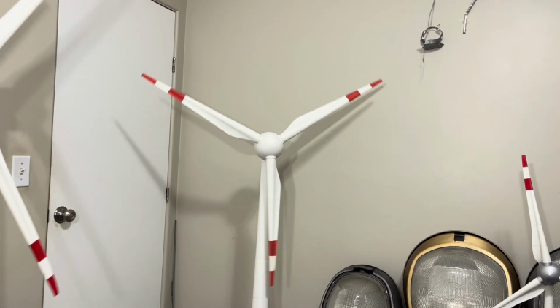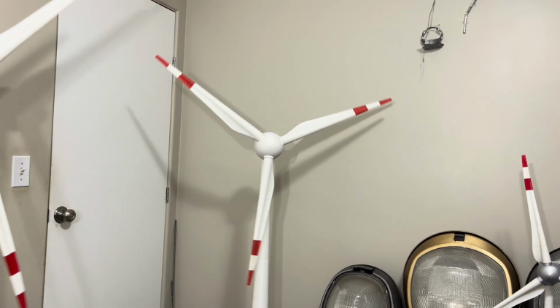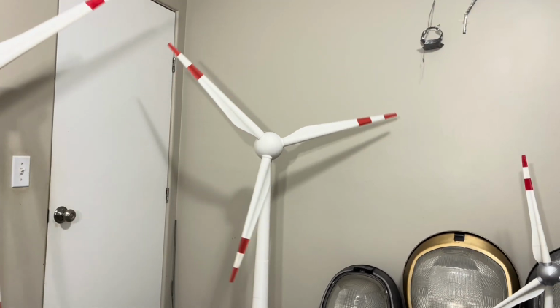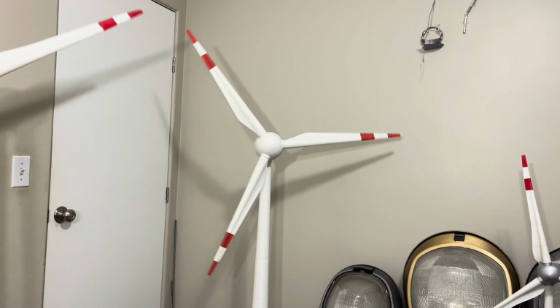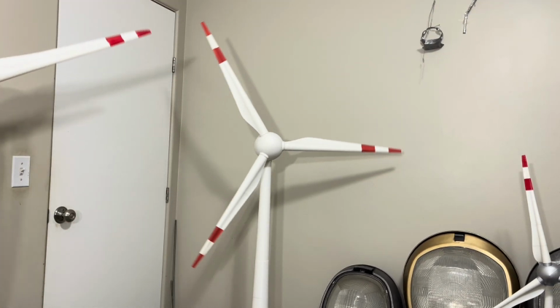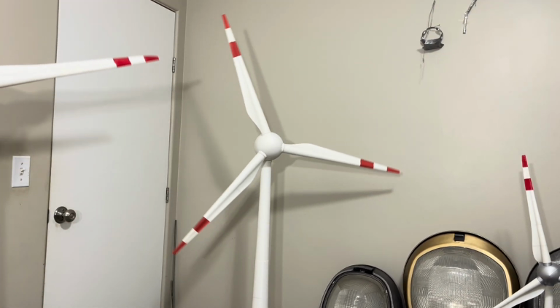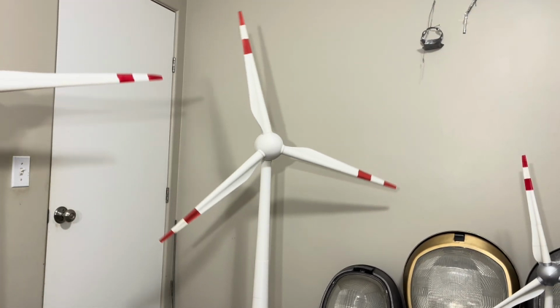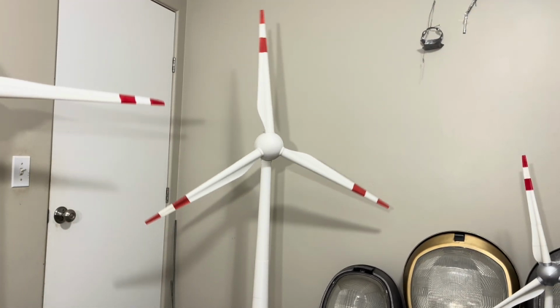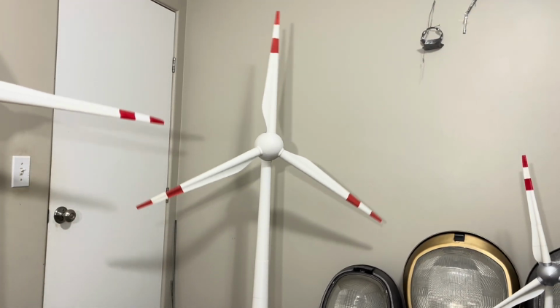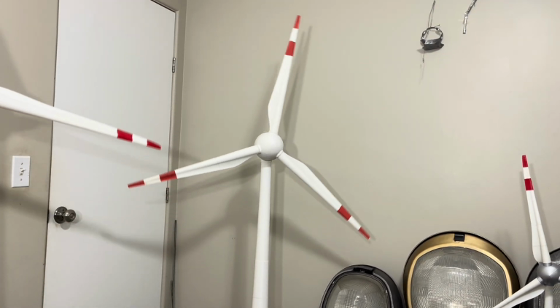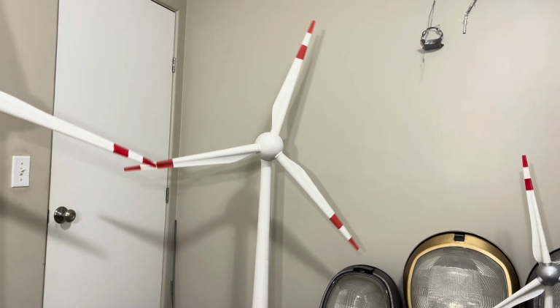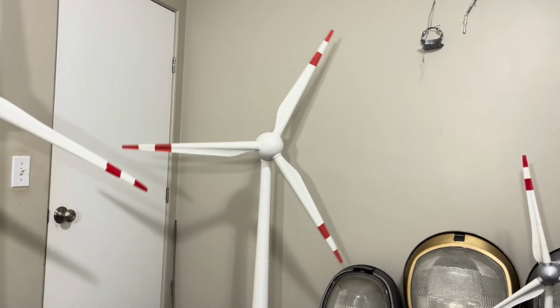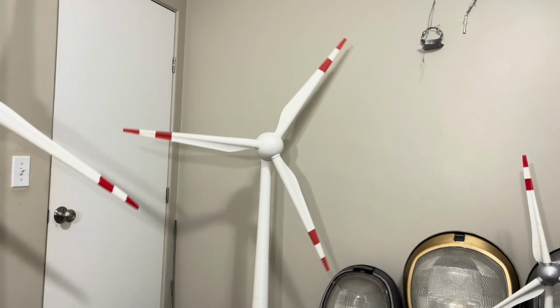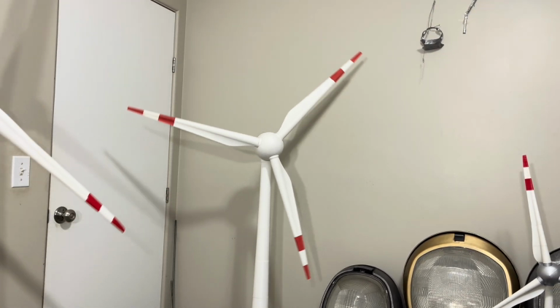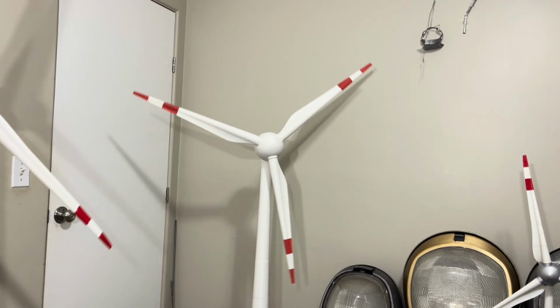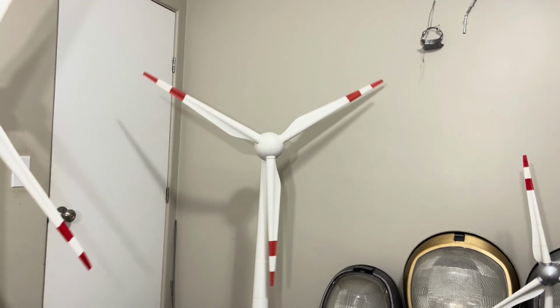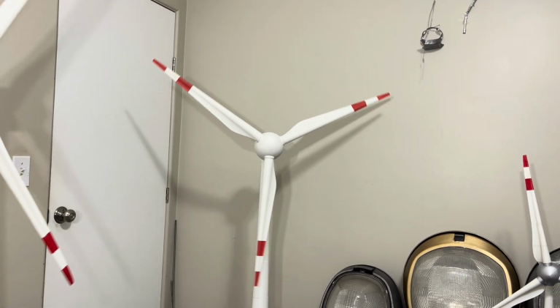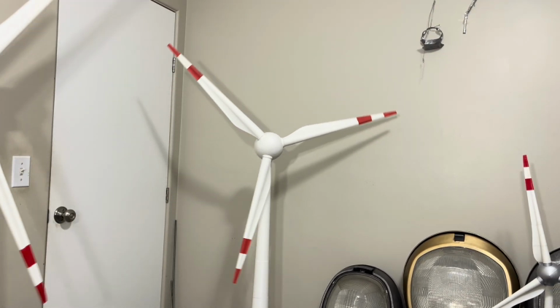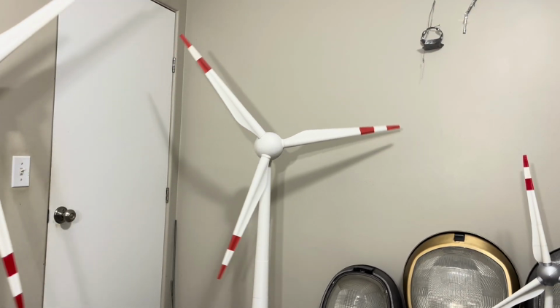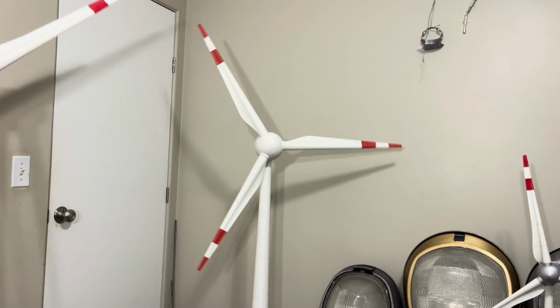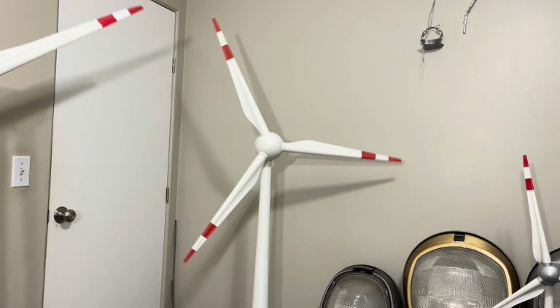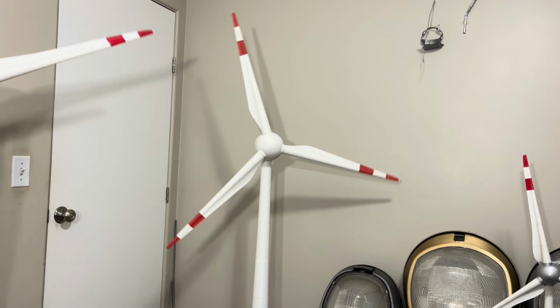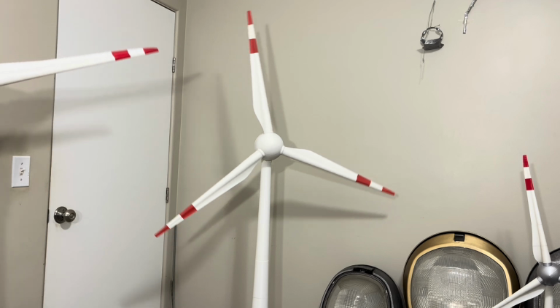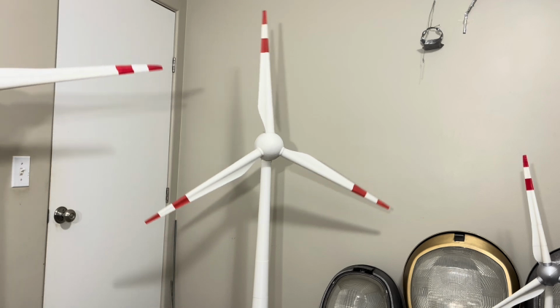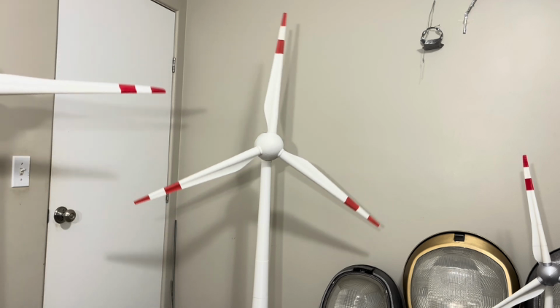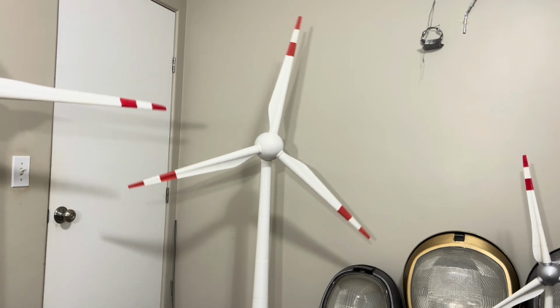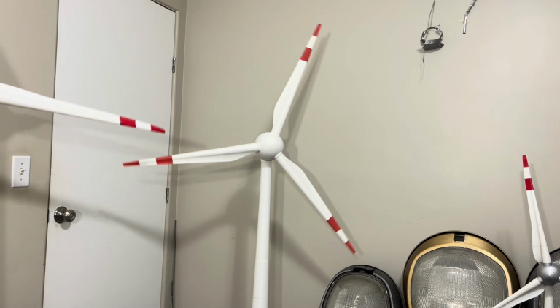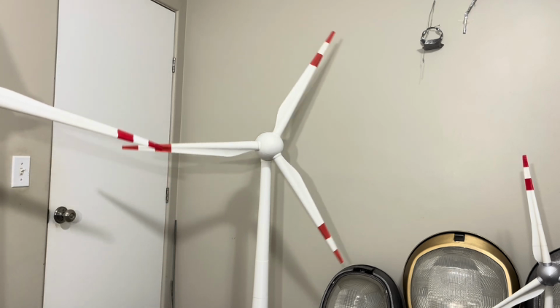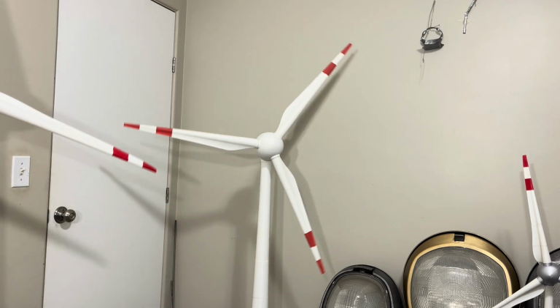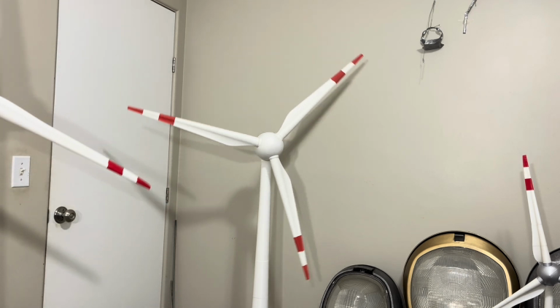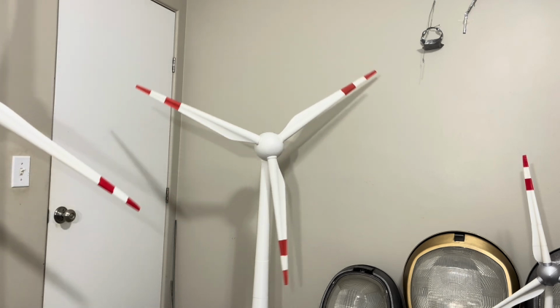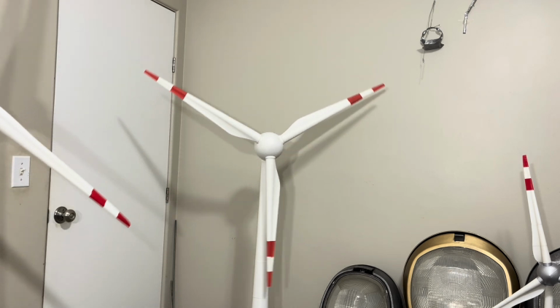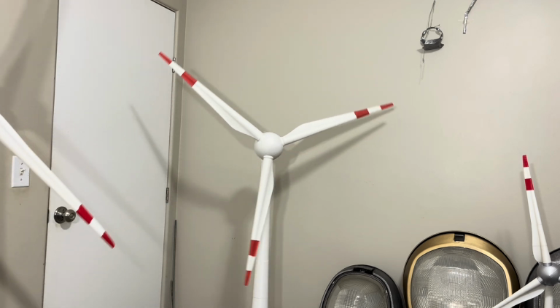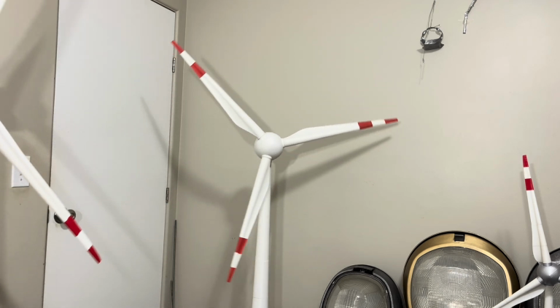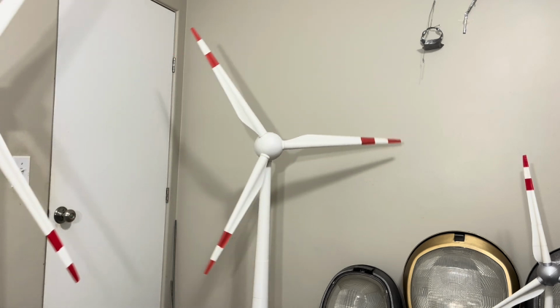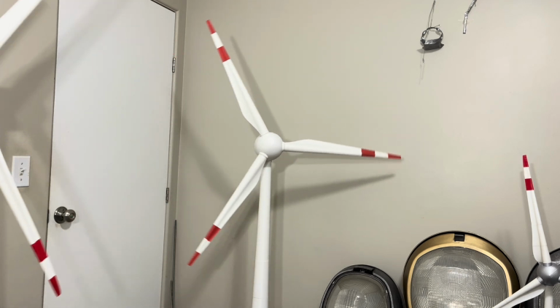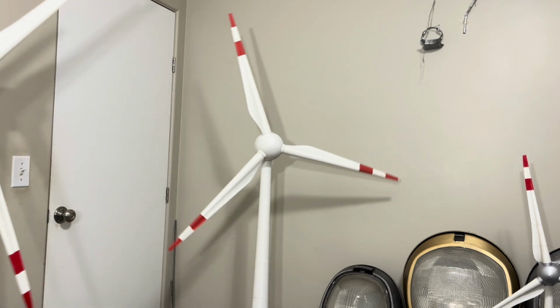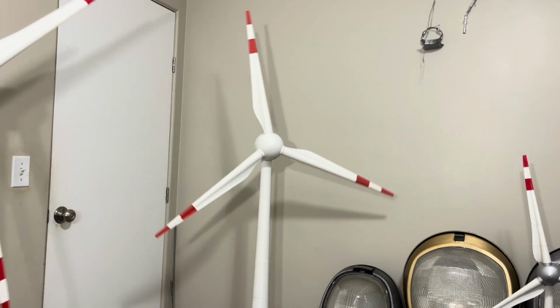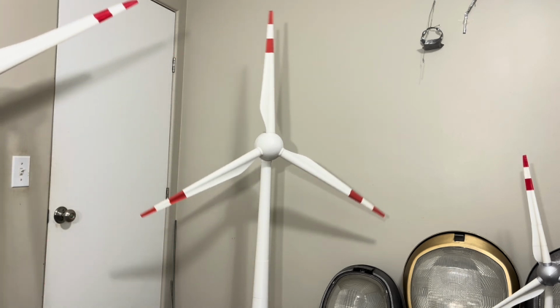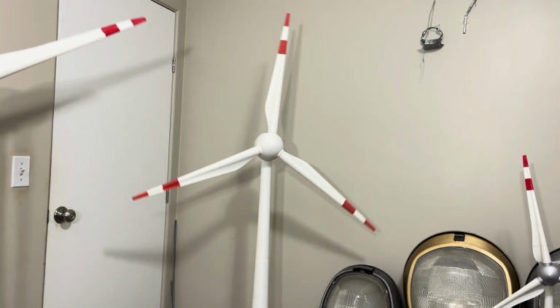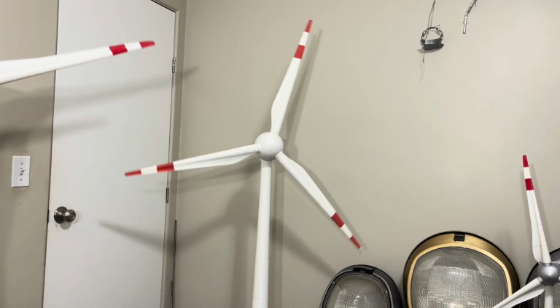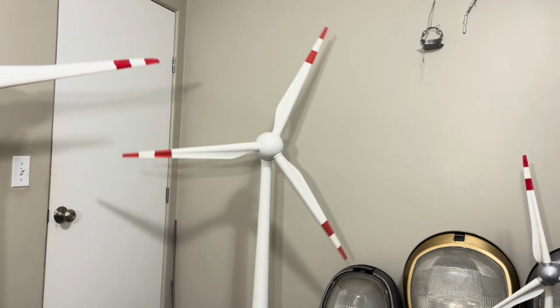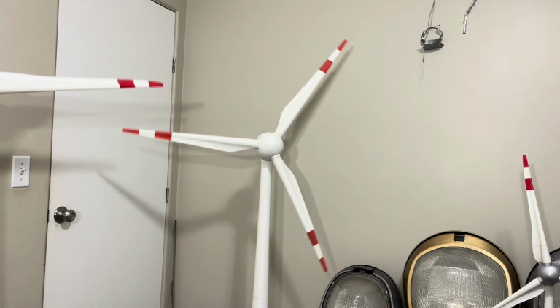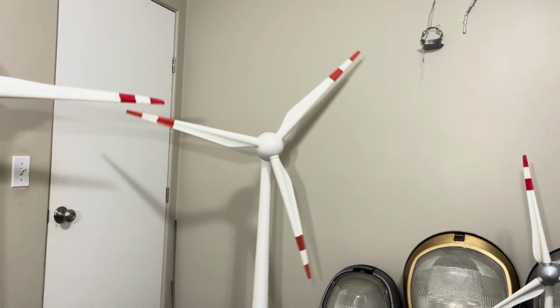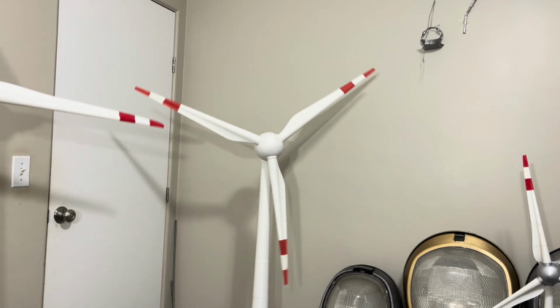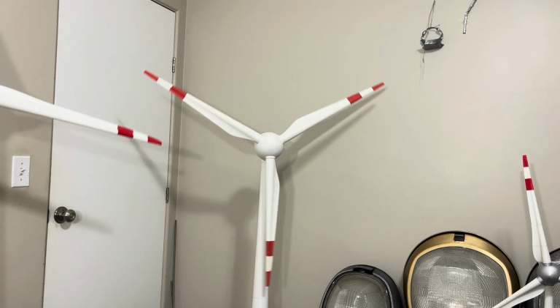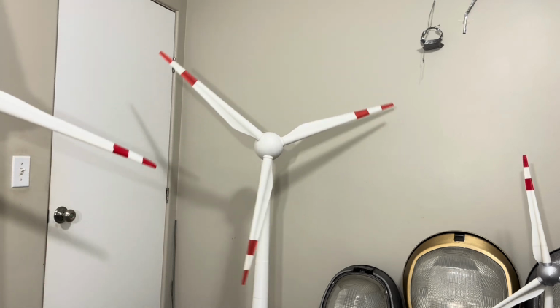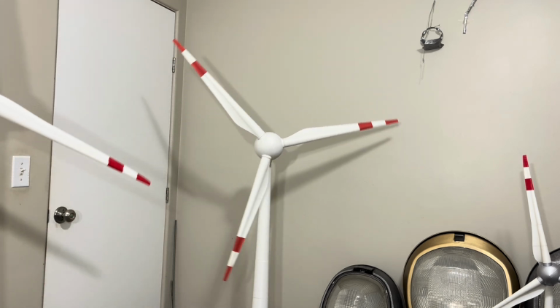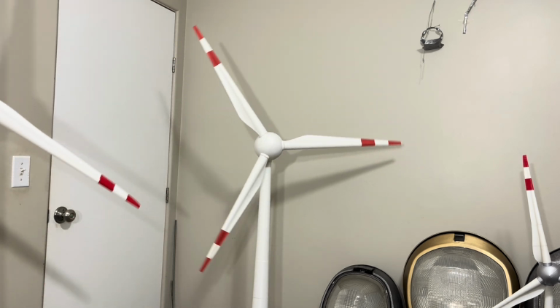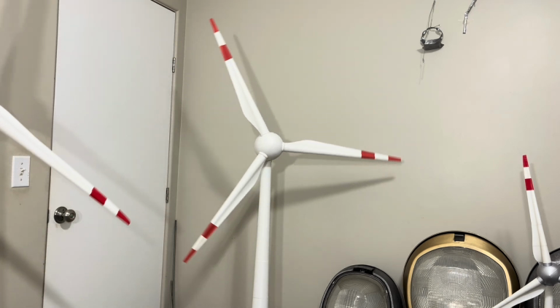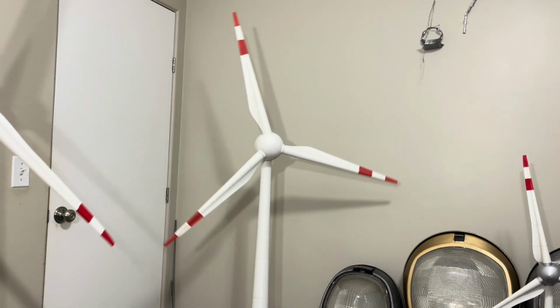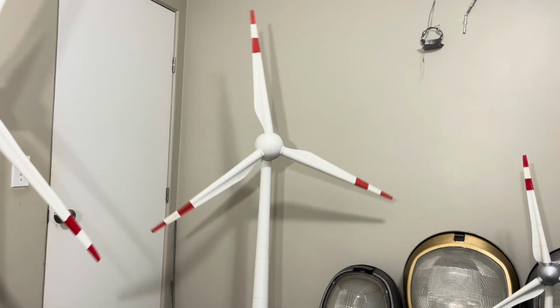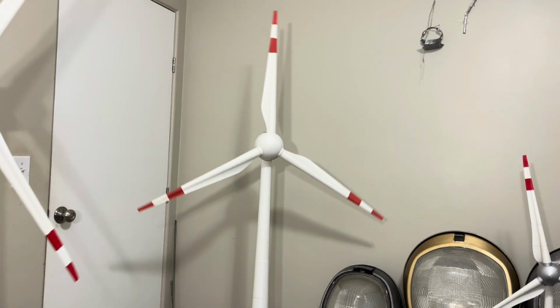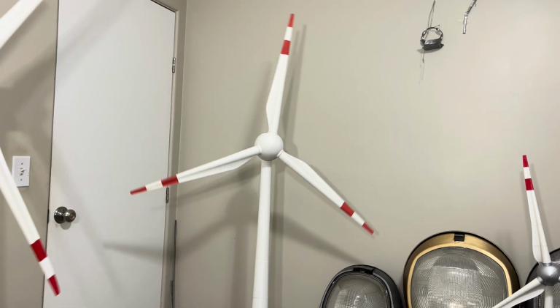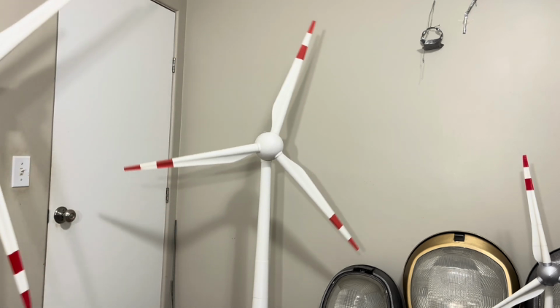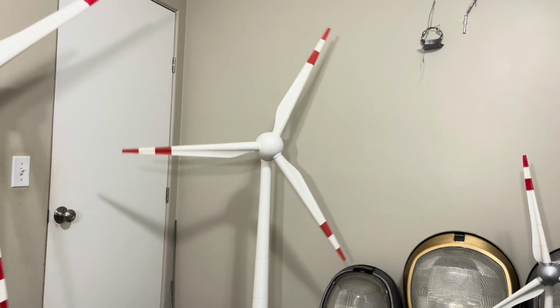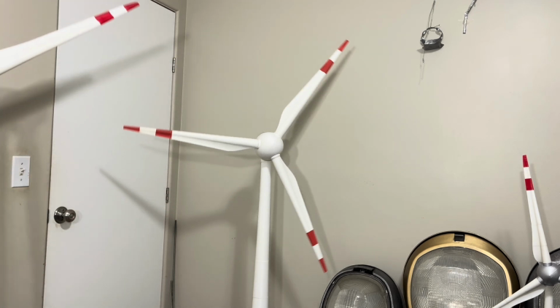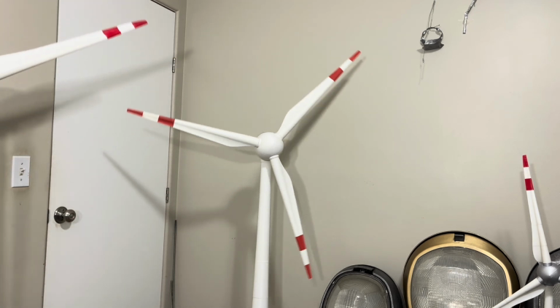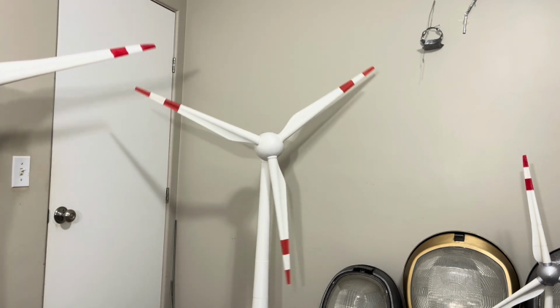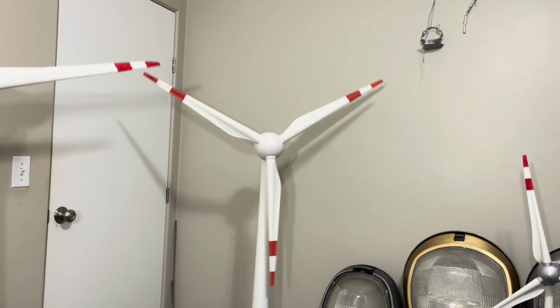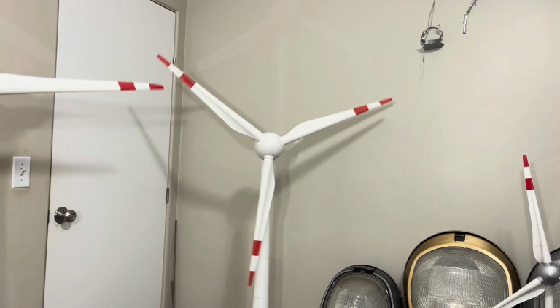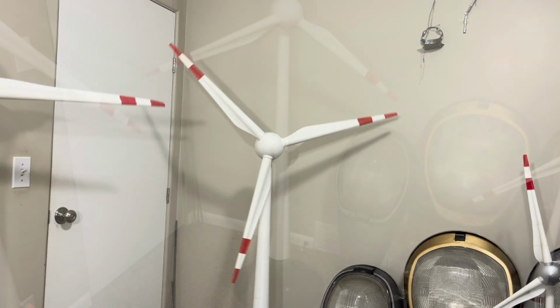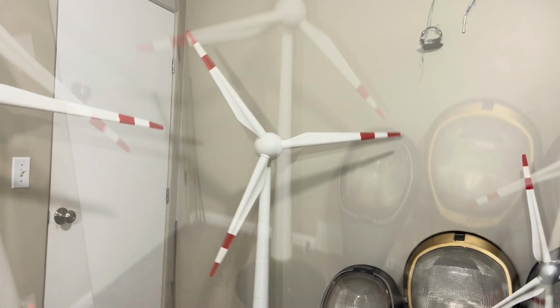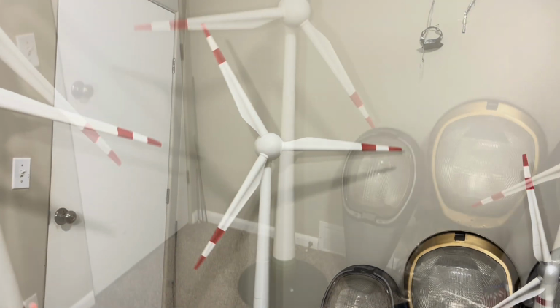So that's really it about the turbines. Now let's go ahead and take a closer look at my model.